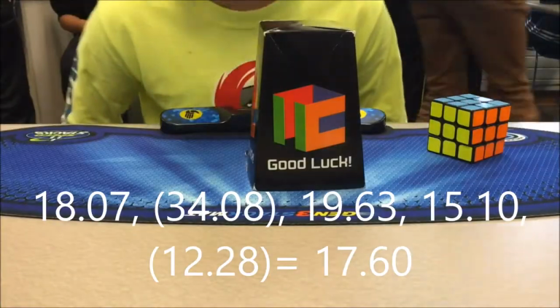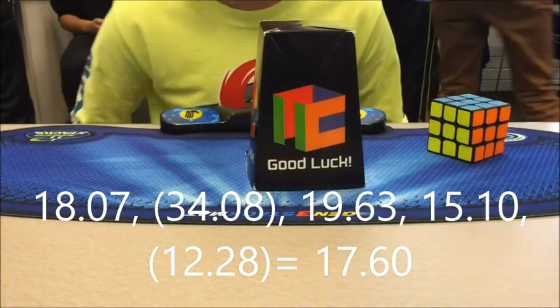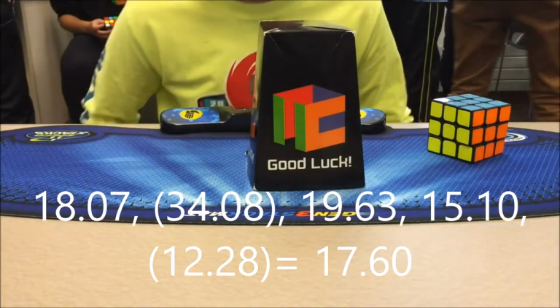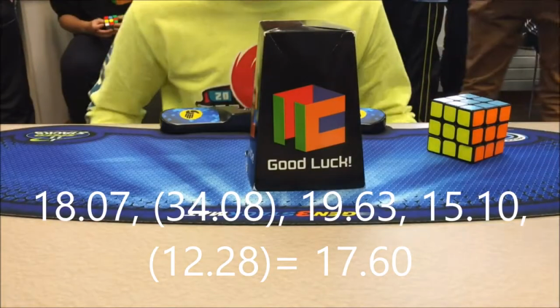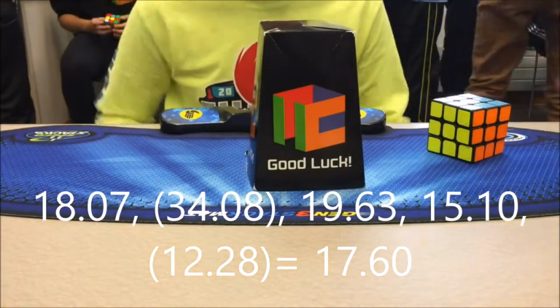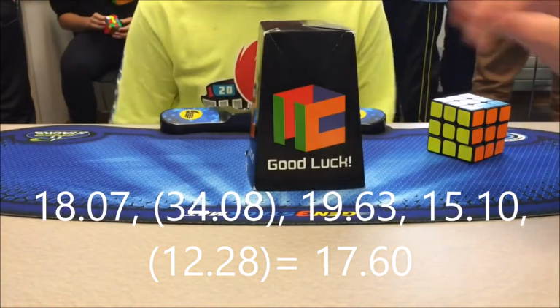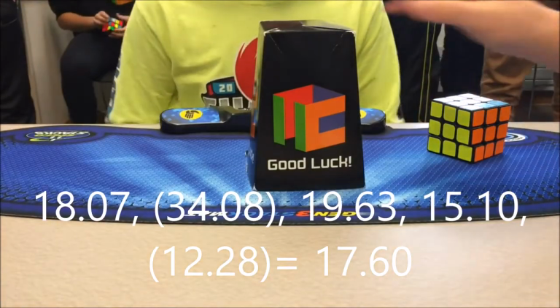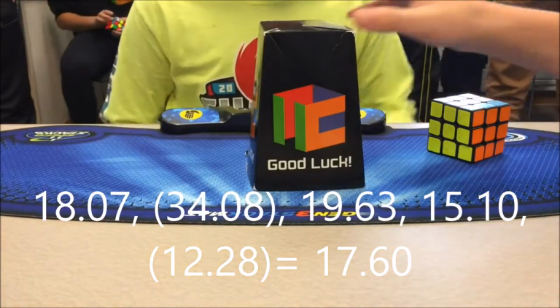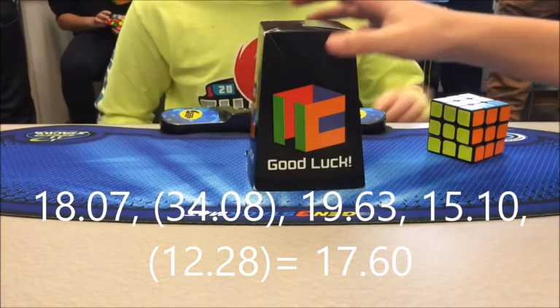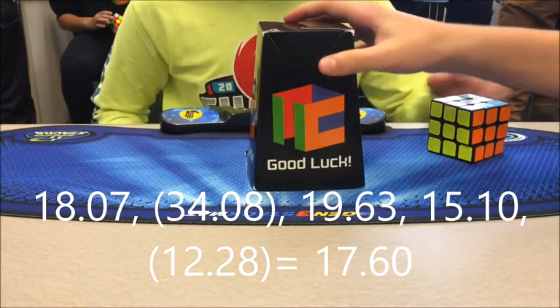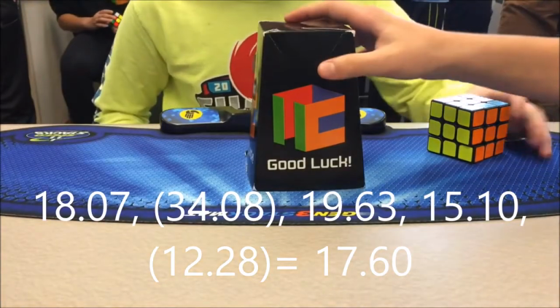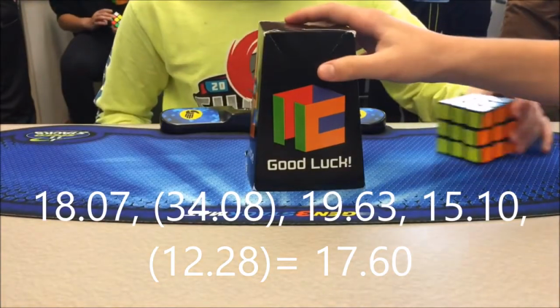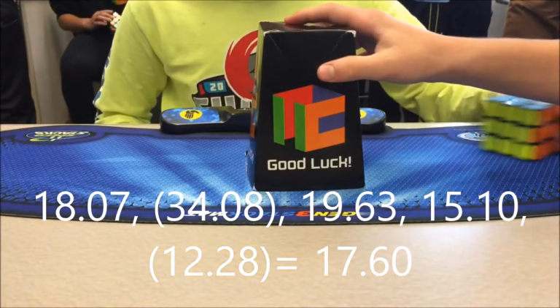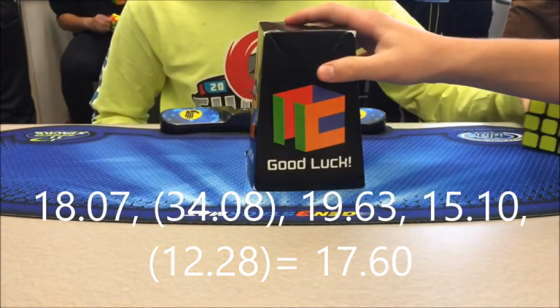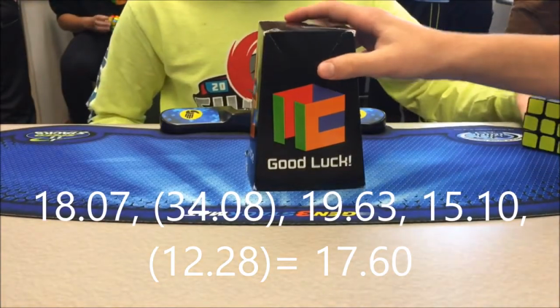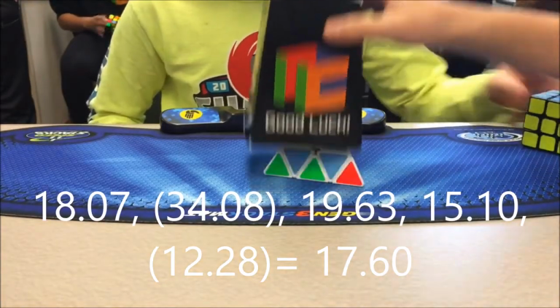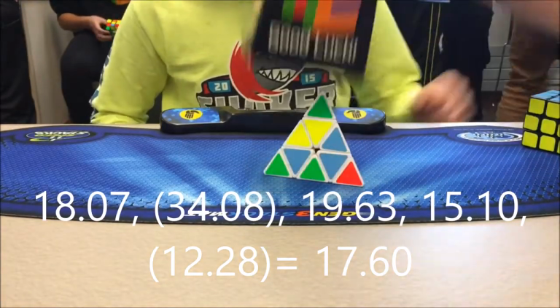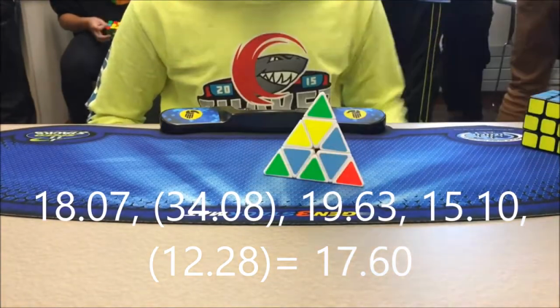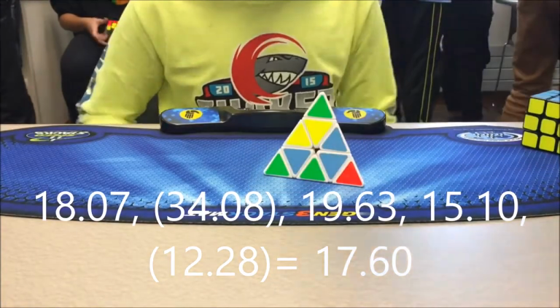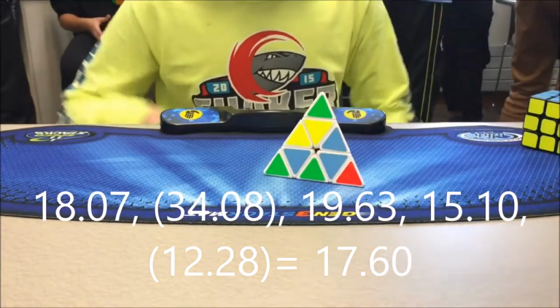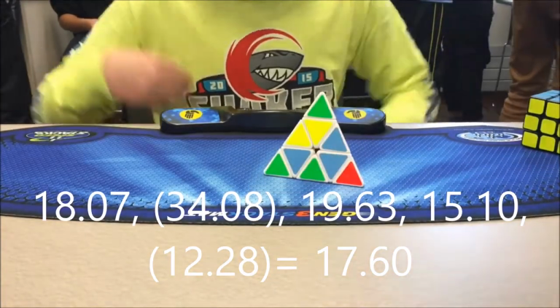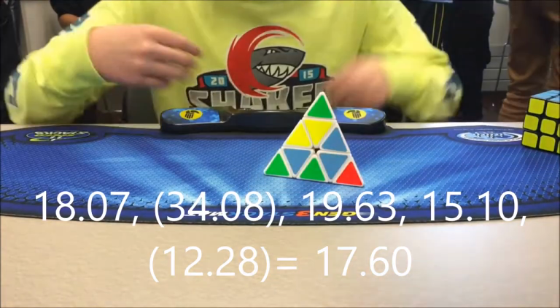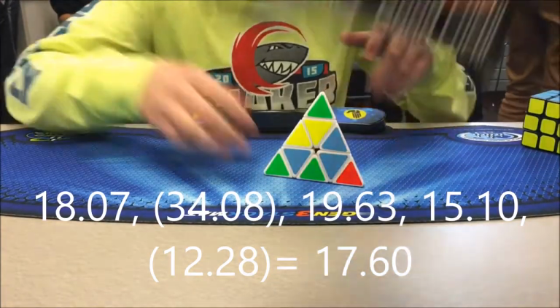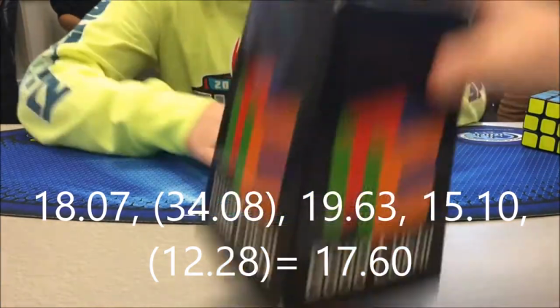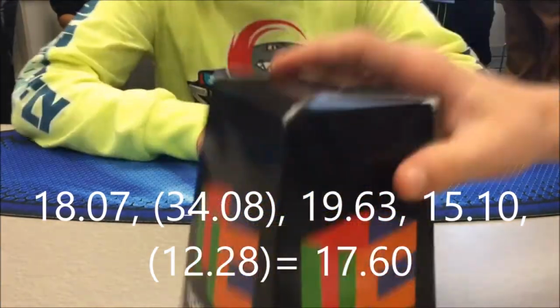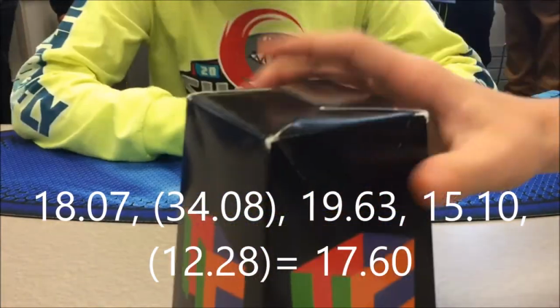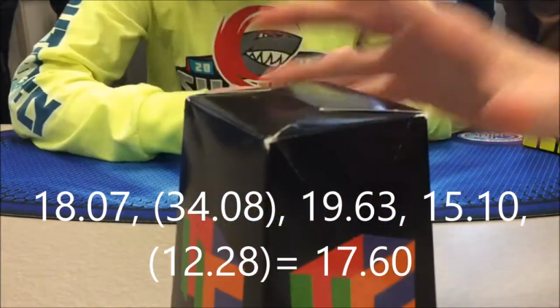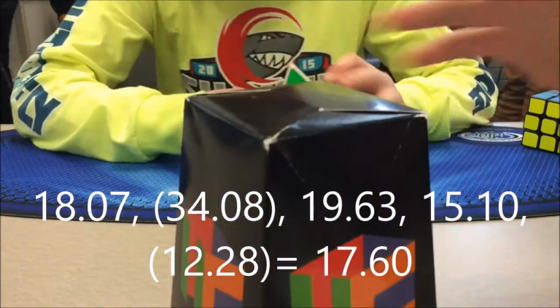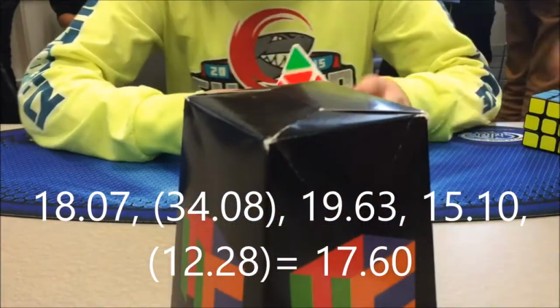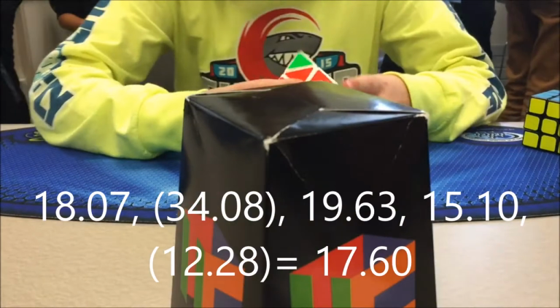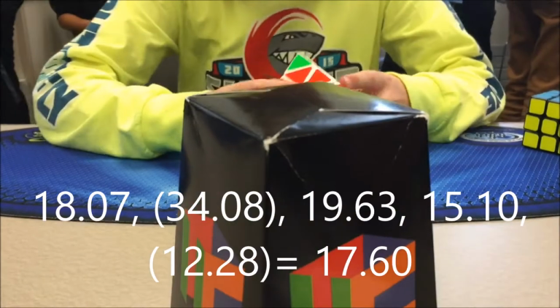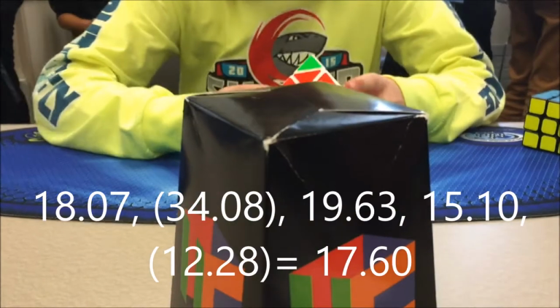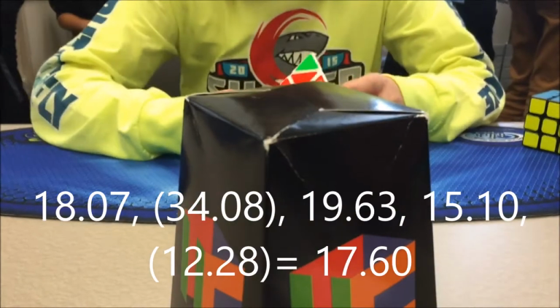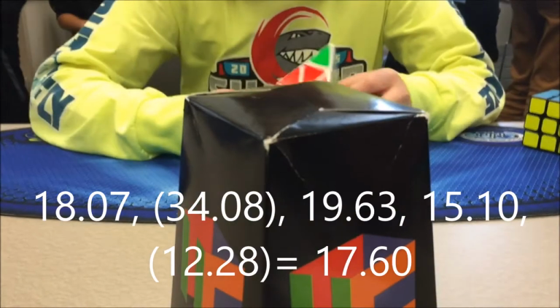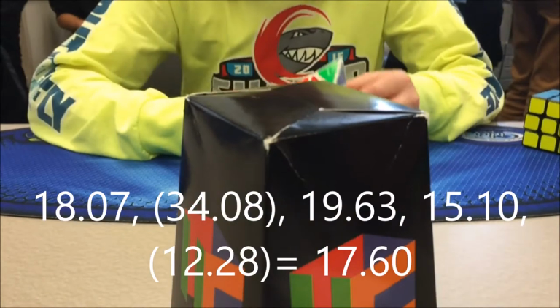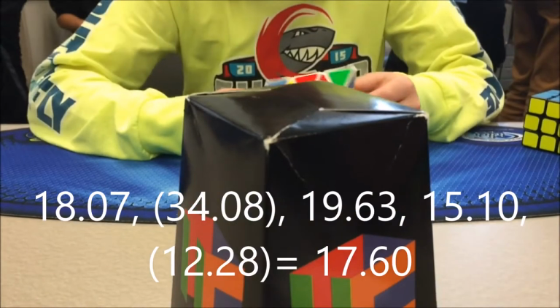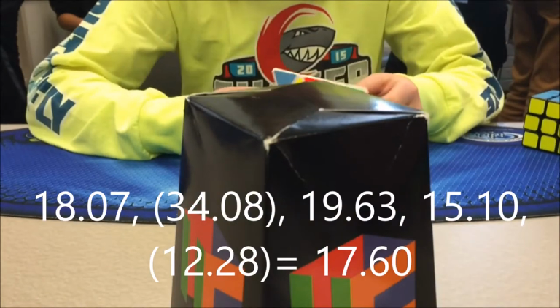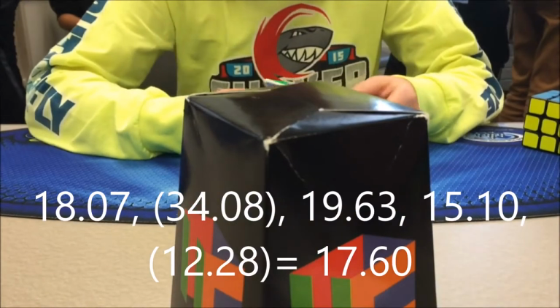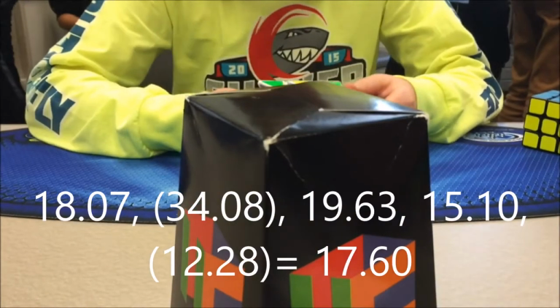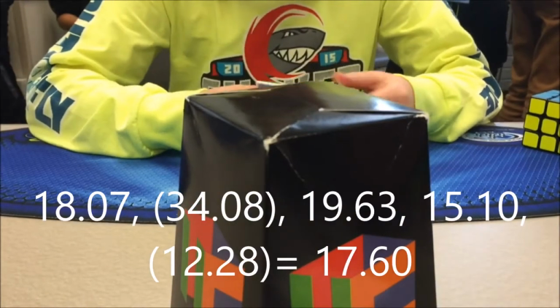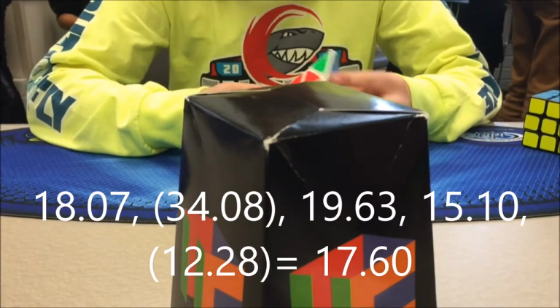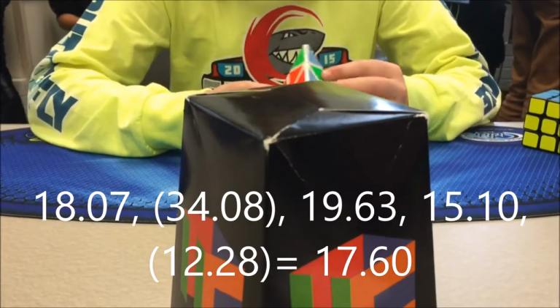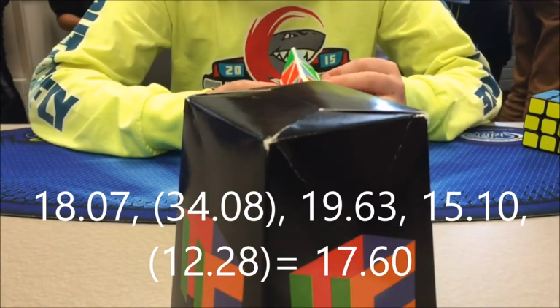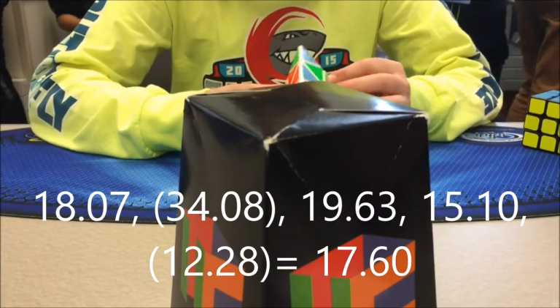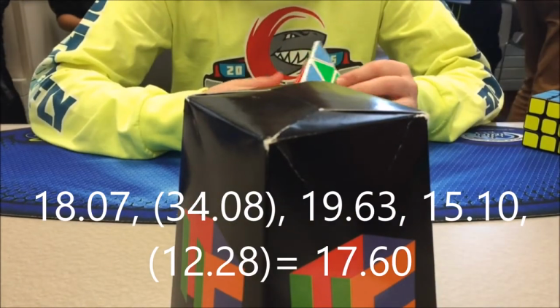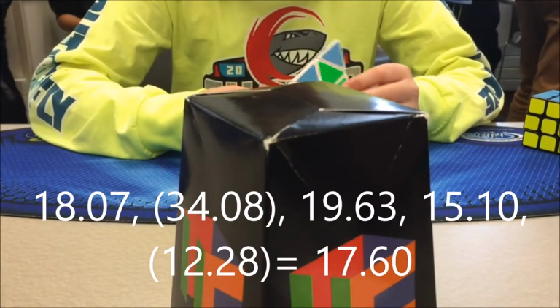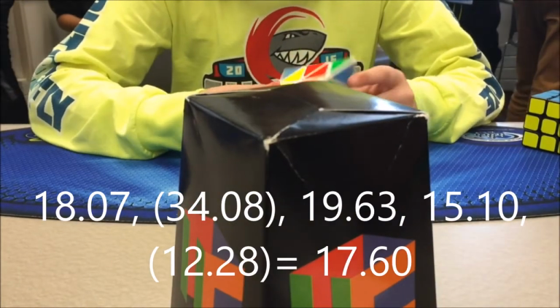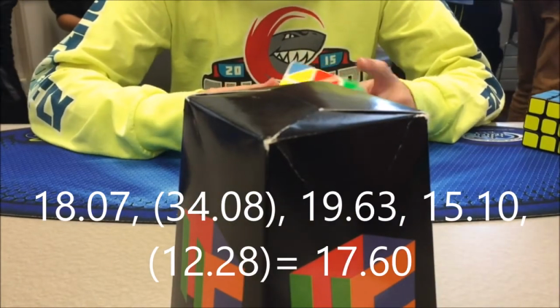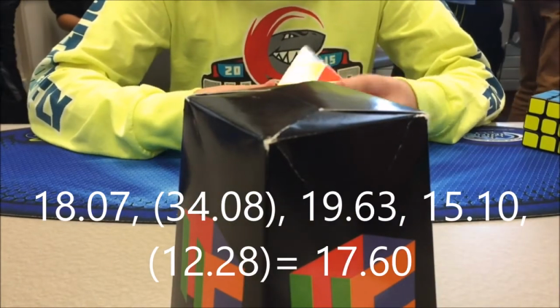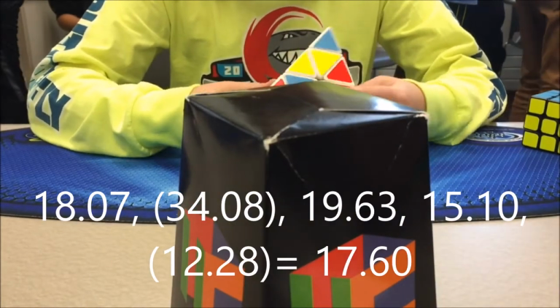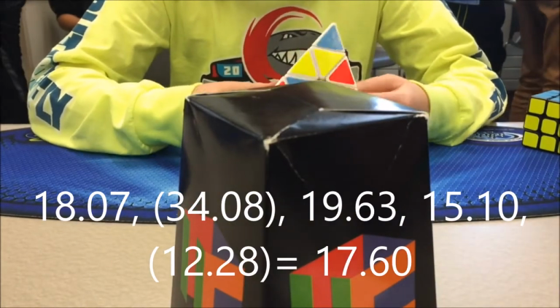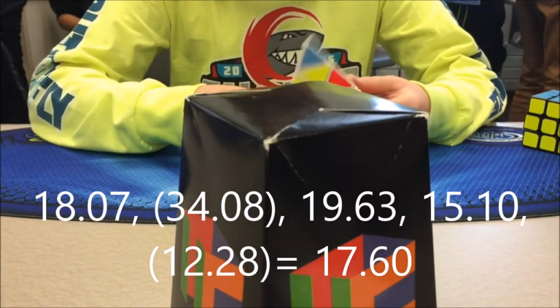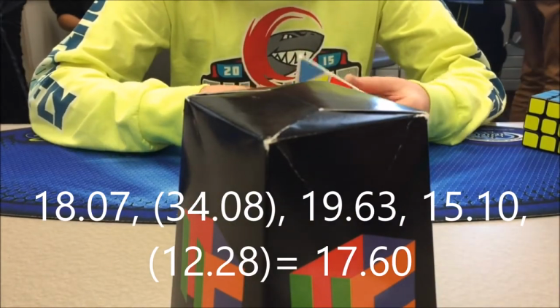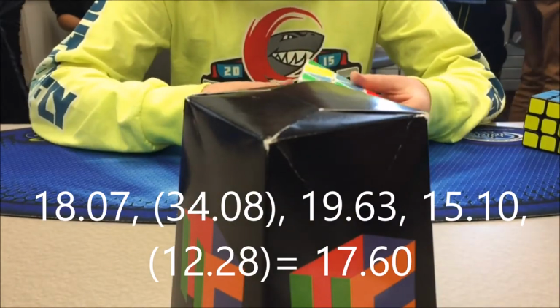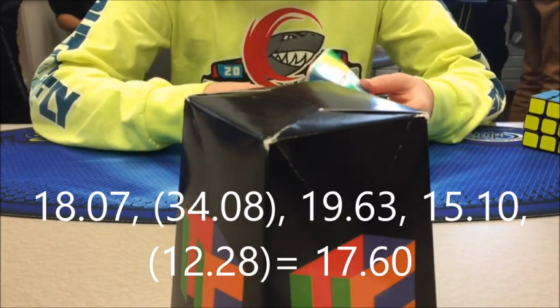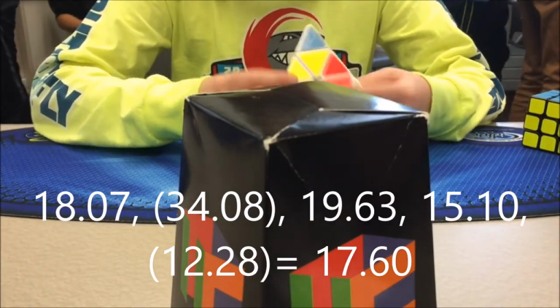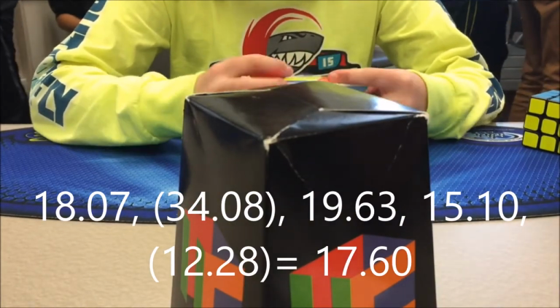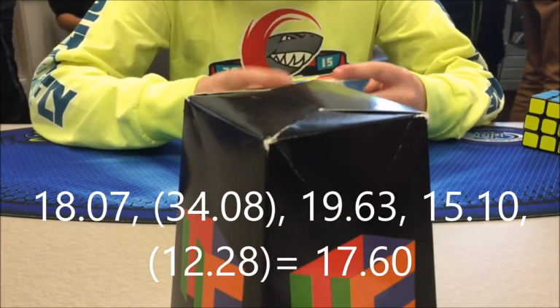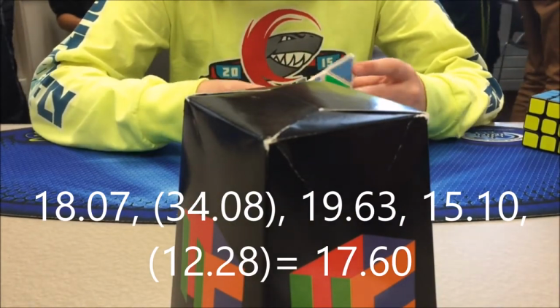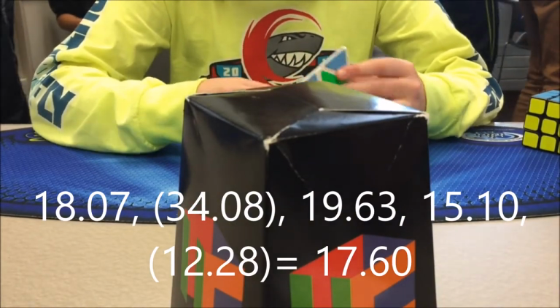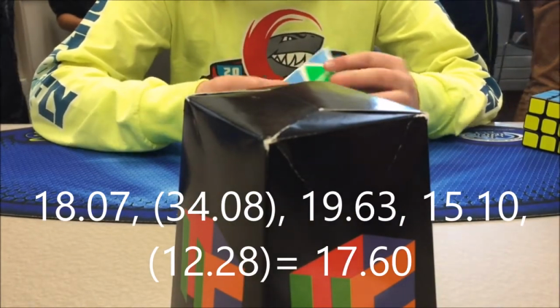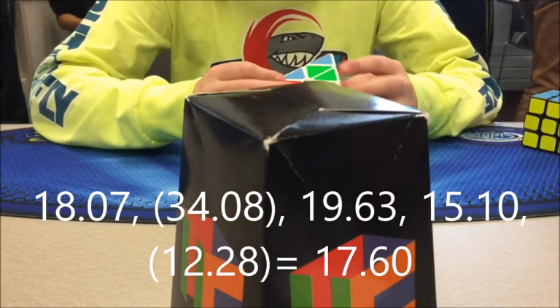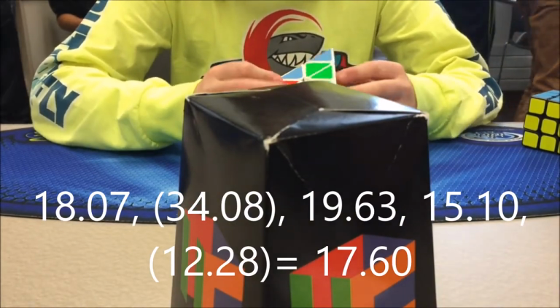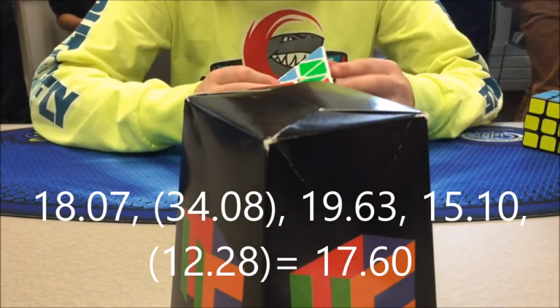After 3x3 was Pyraminx. My best solve was a 12.28, giving me an average of 17.60.